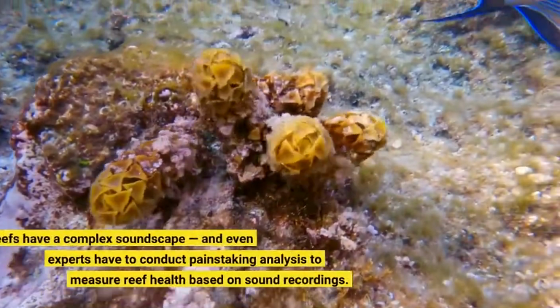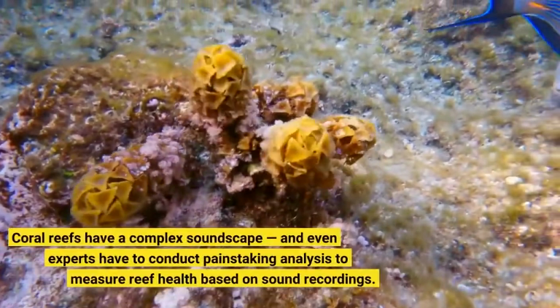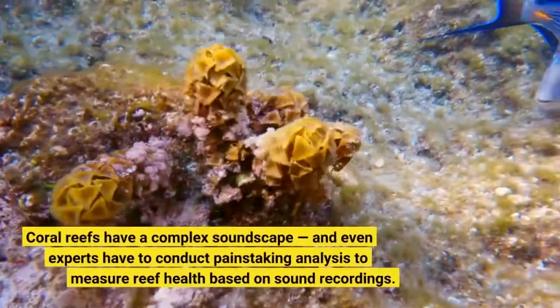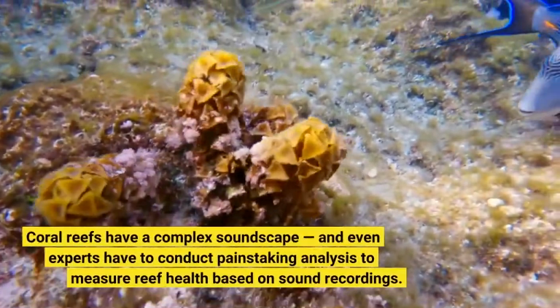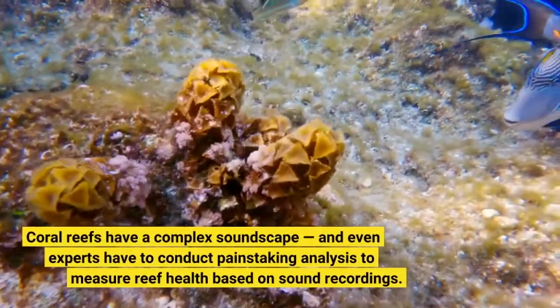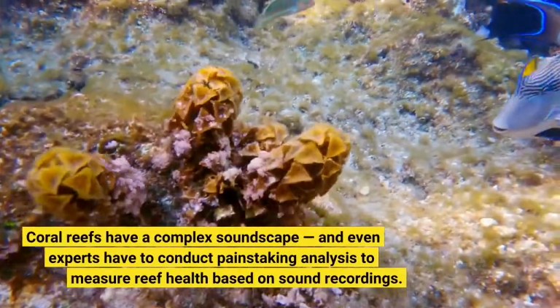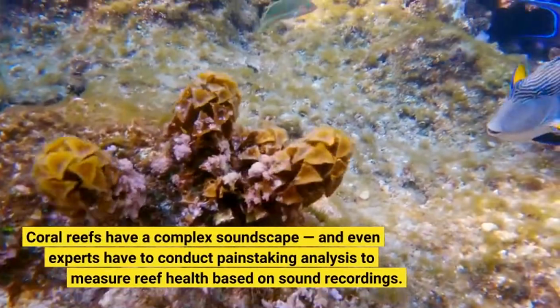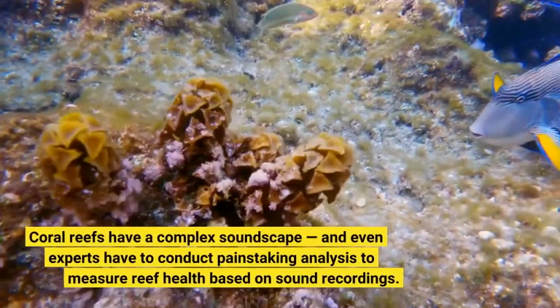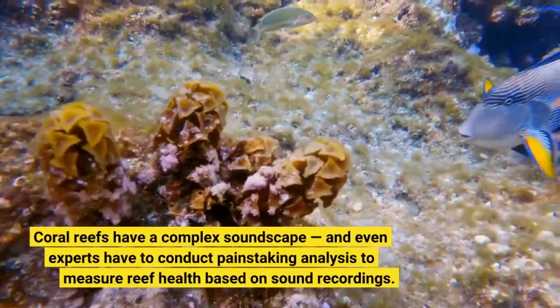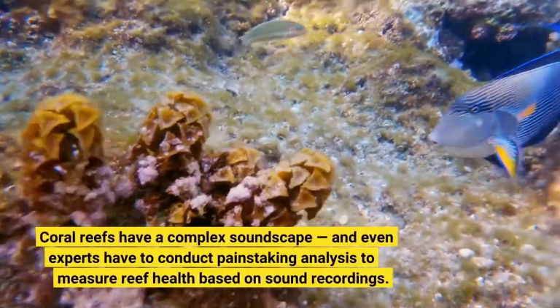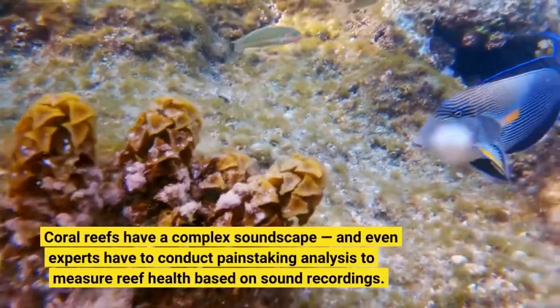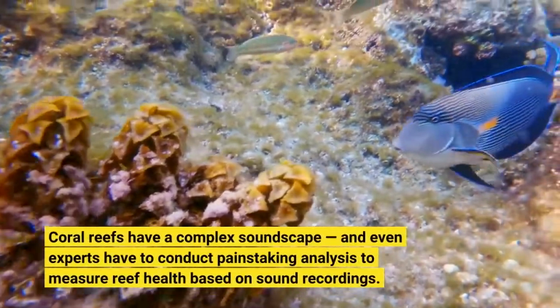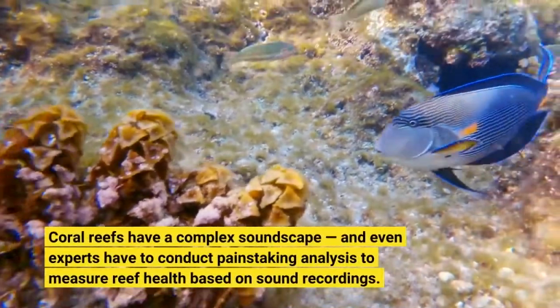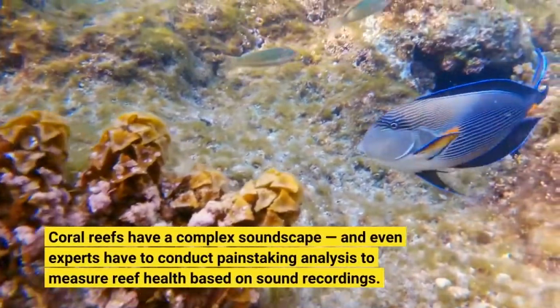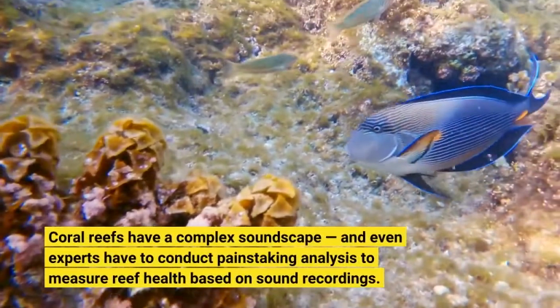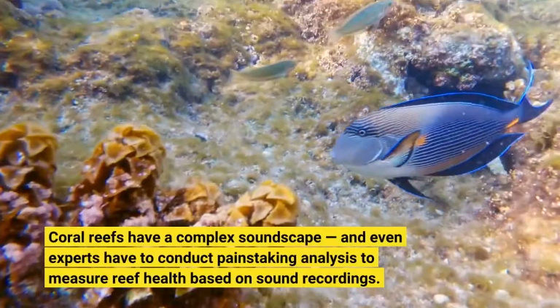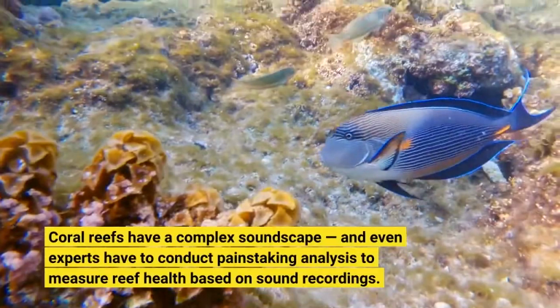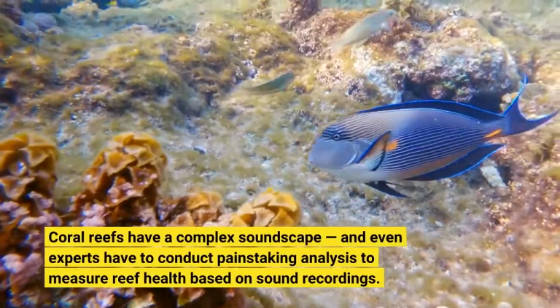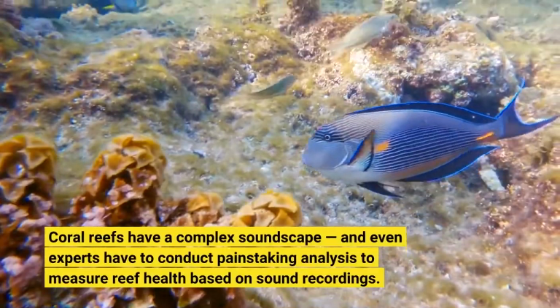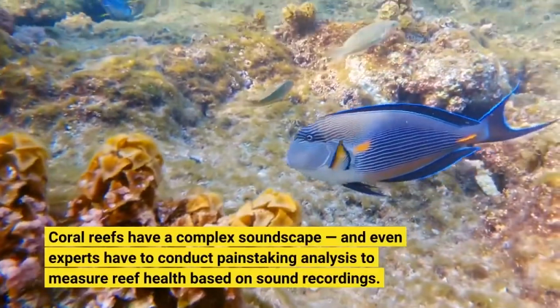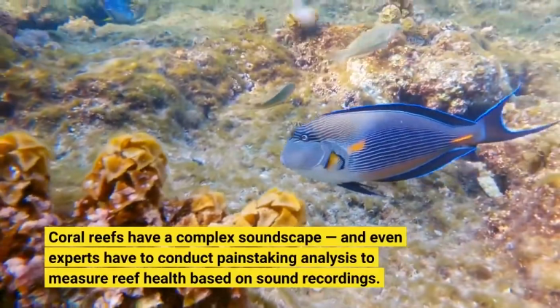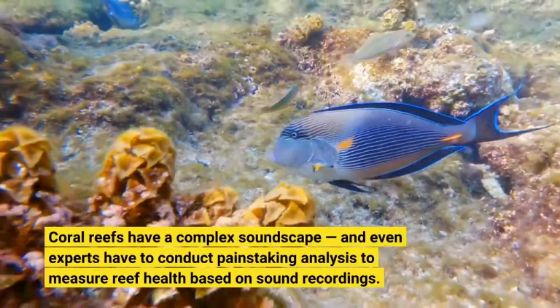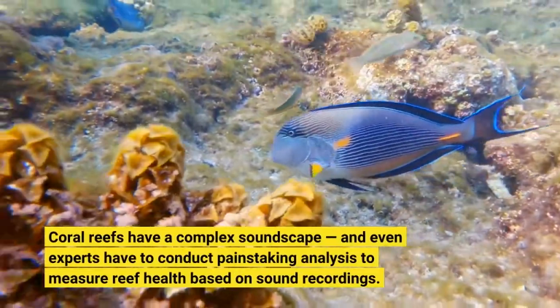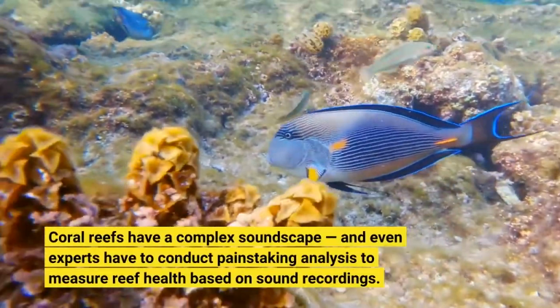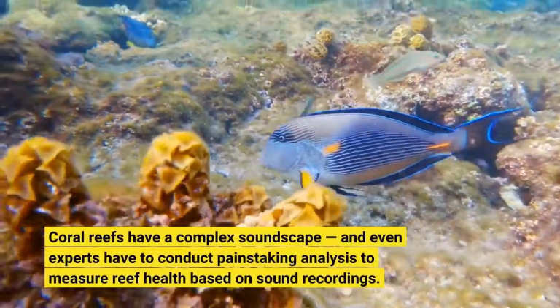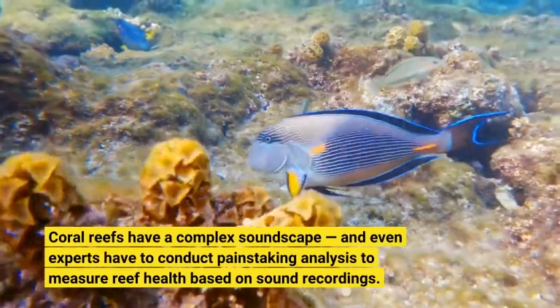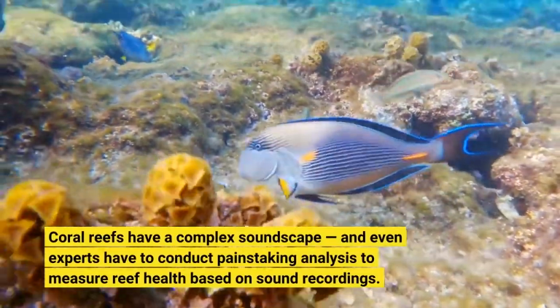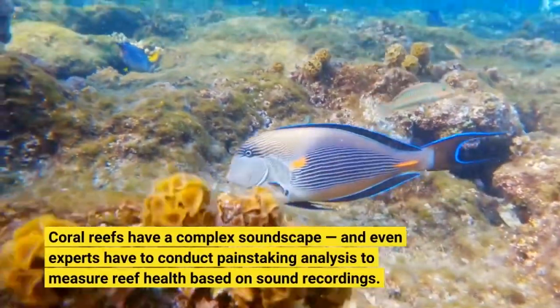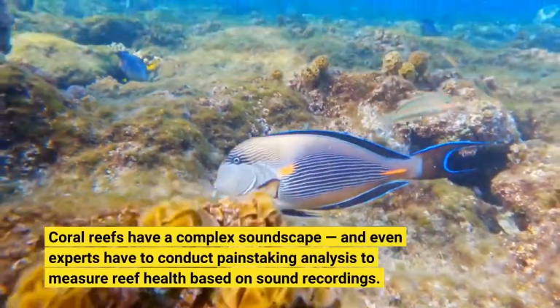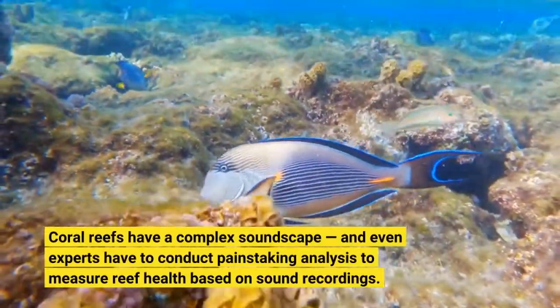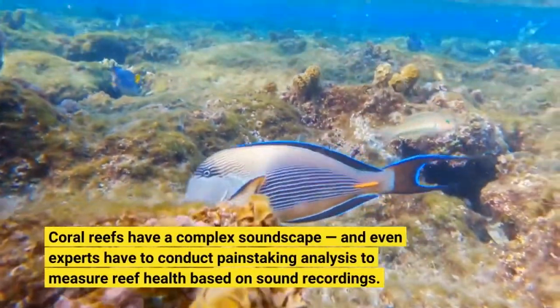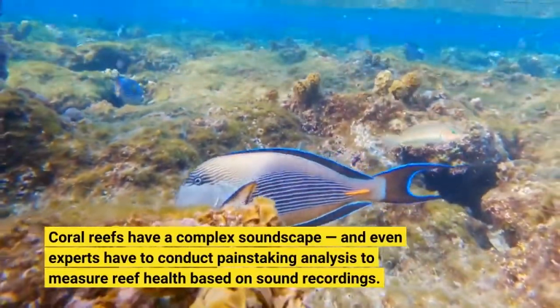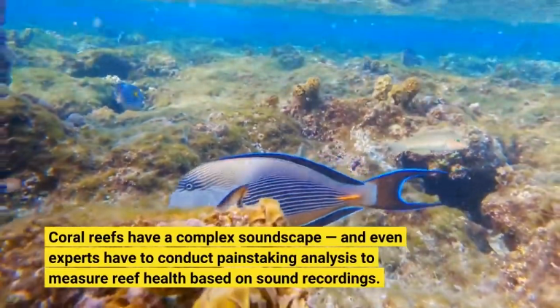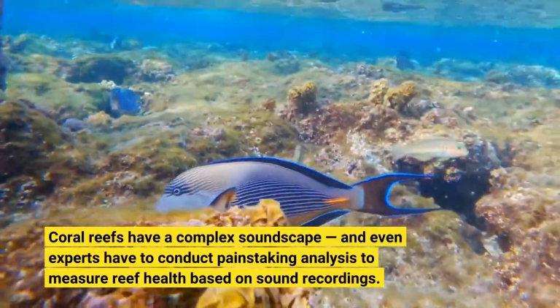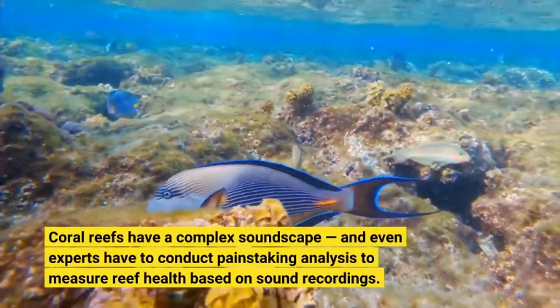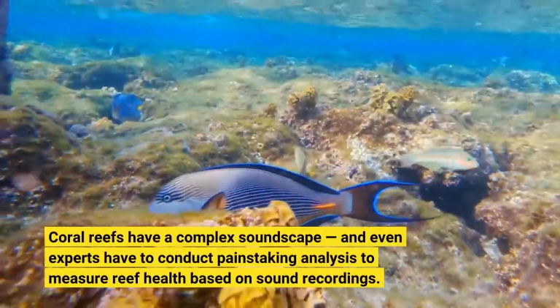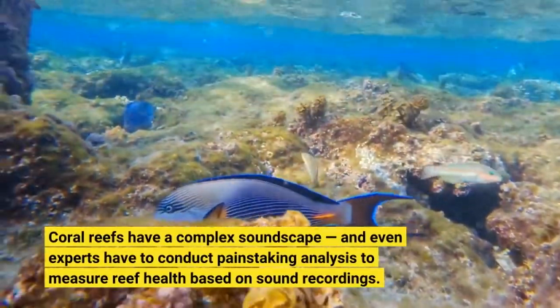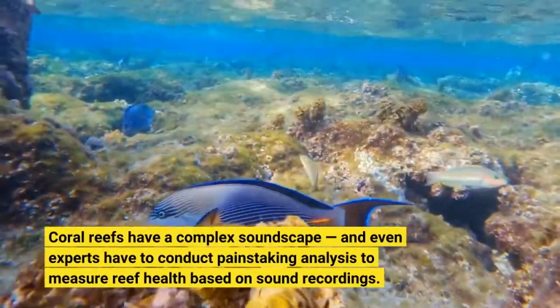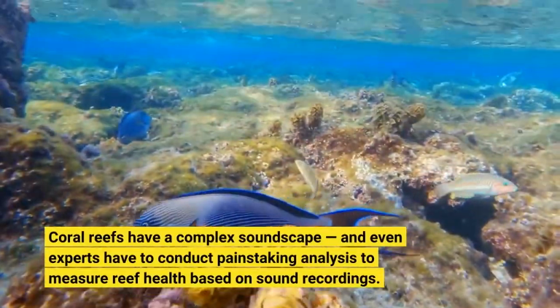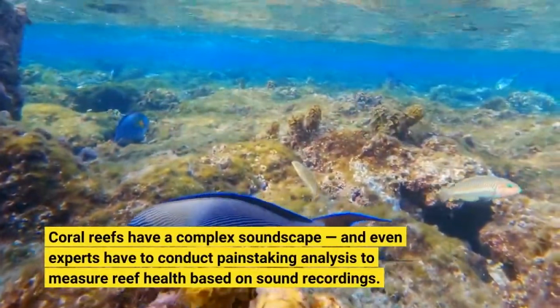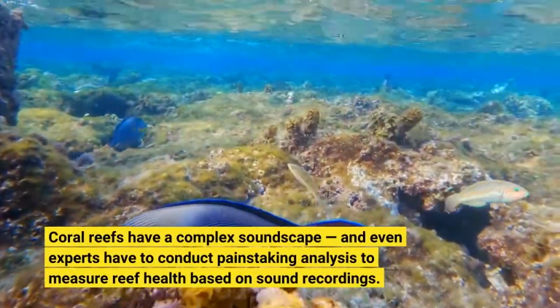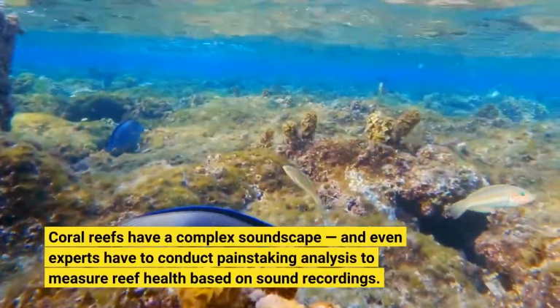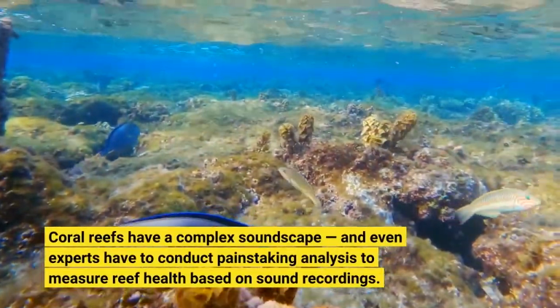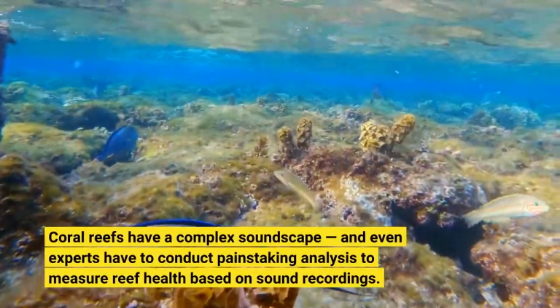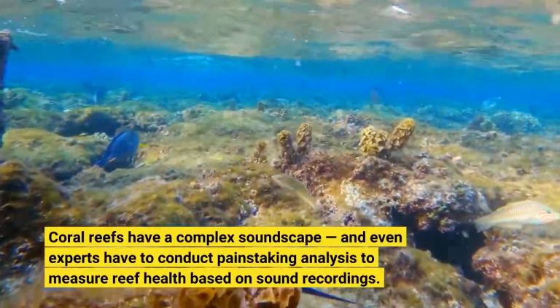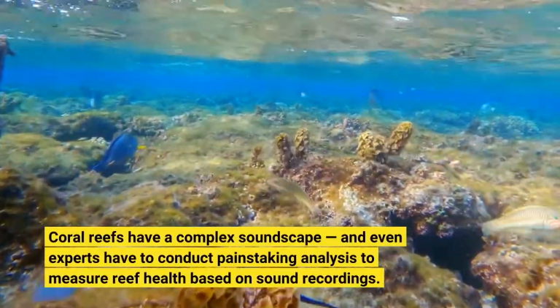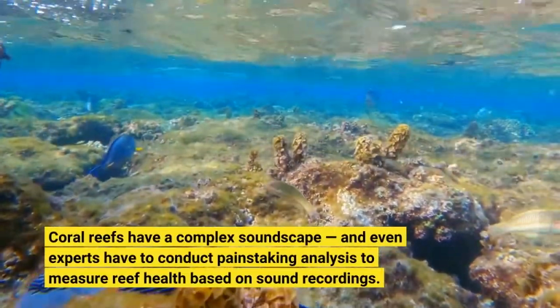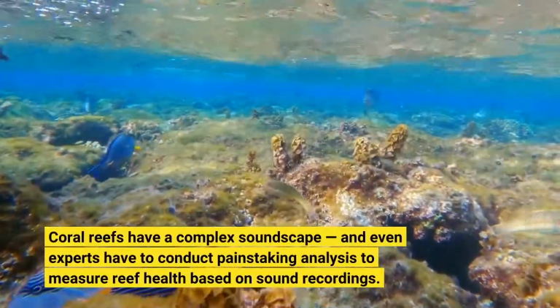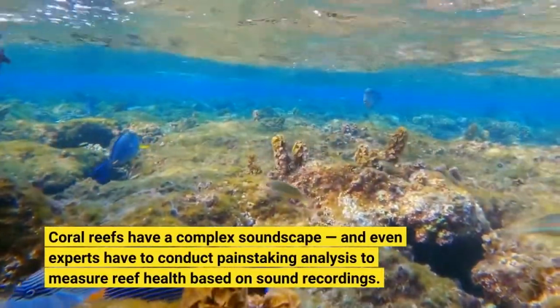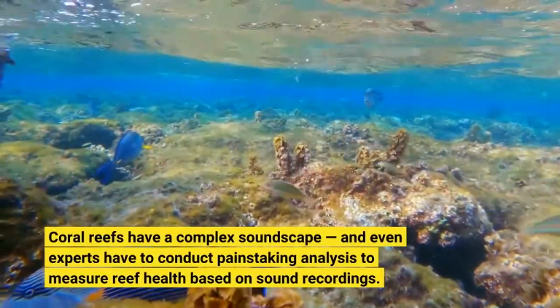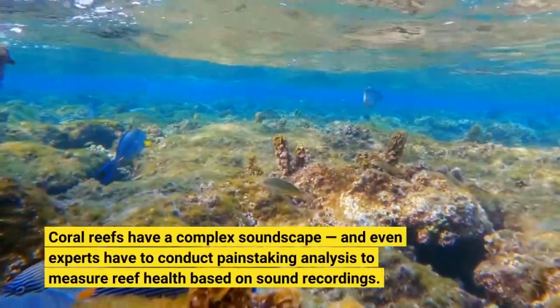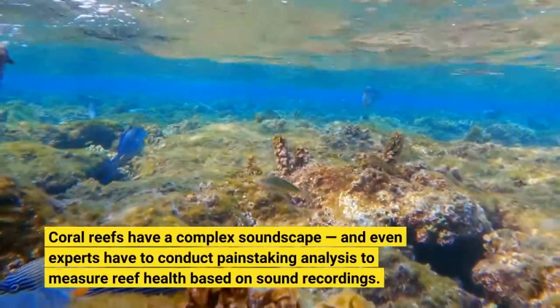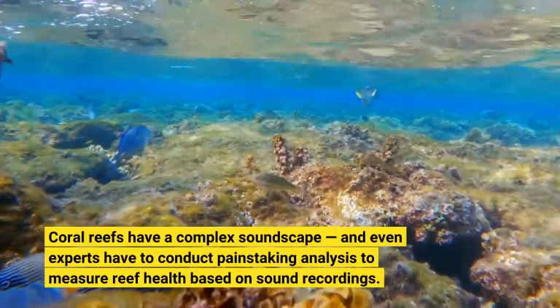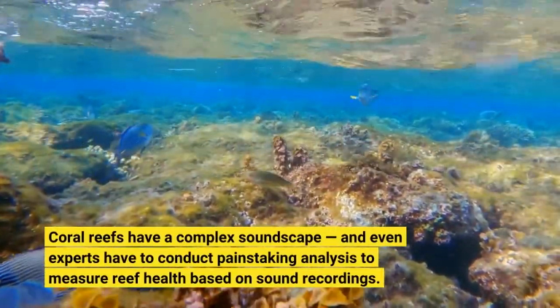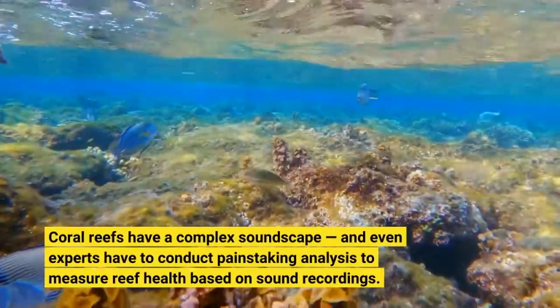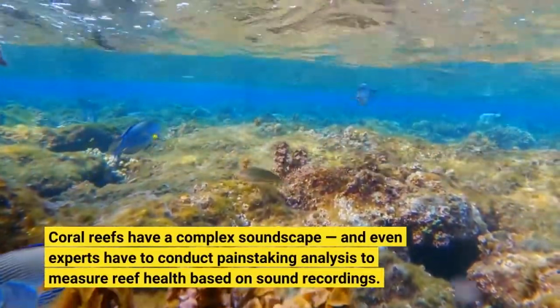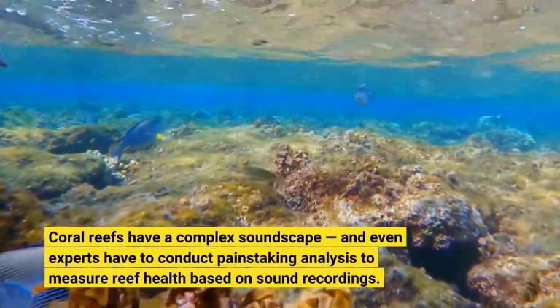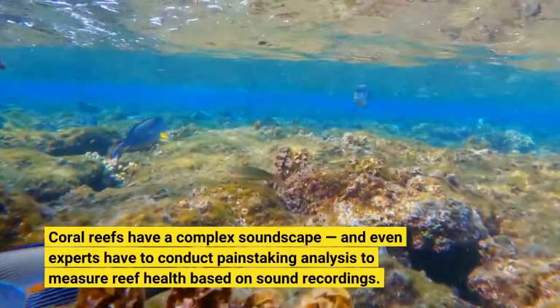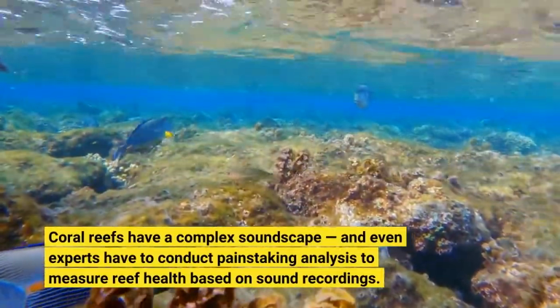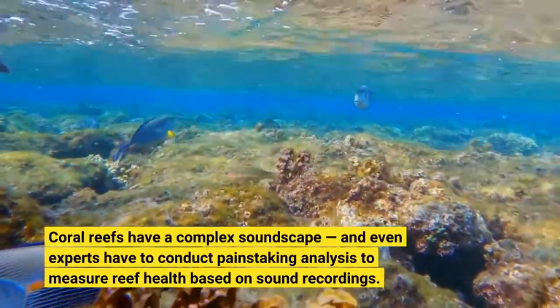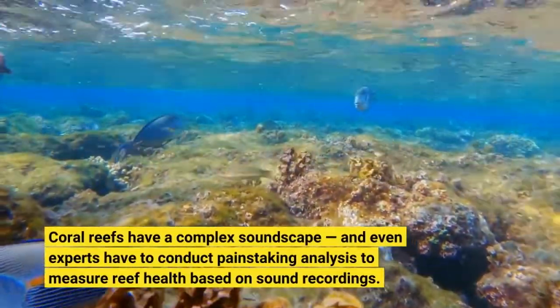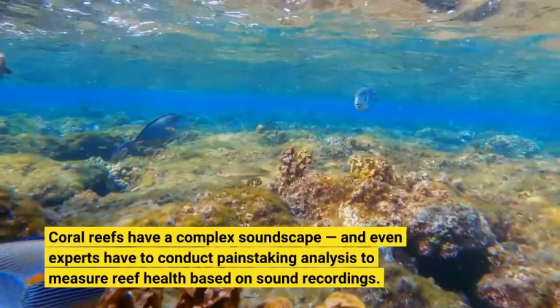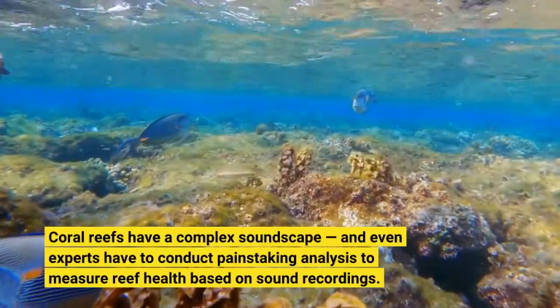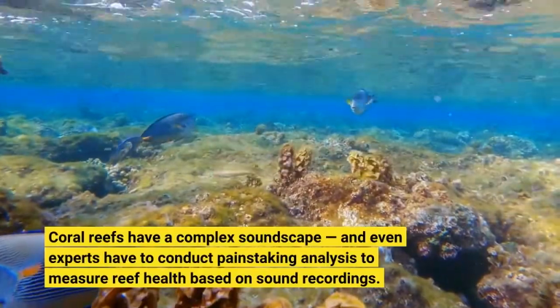Coral reefs have a complex soundscape, and even experts have to conduct painstaking analysis to measure reef health based on sound recordings.